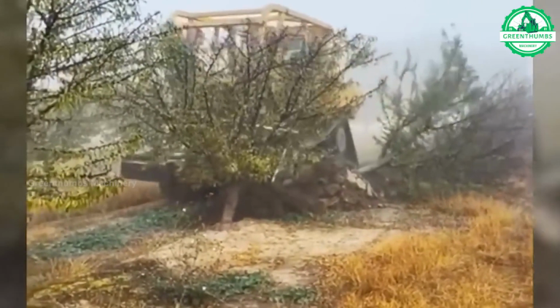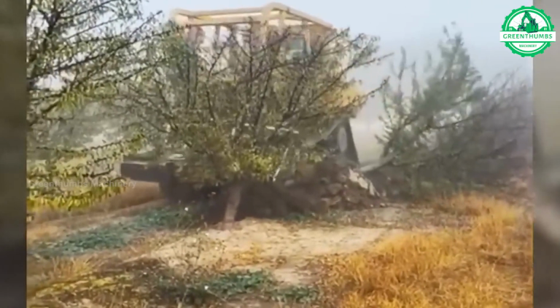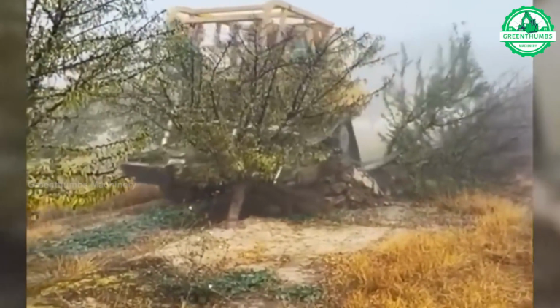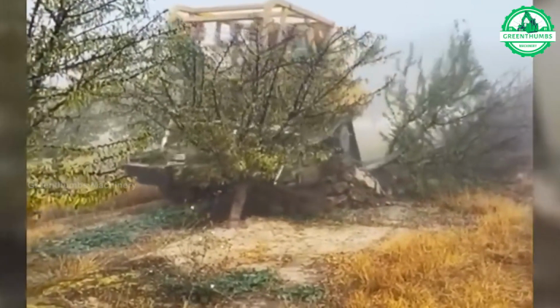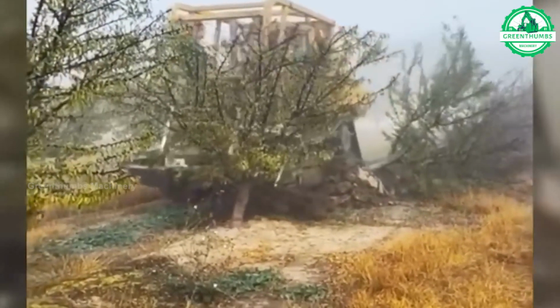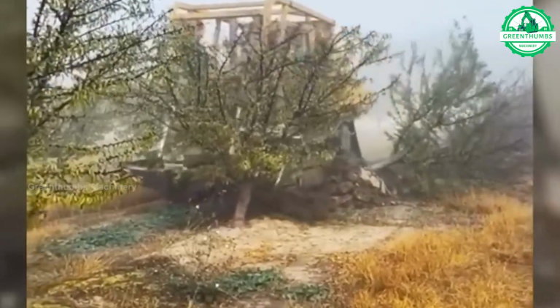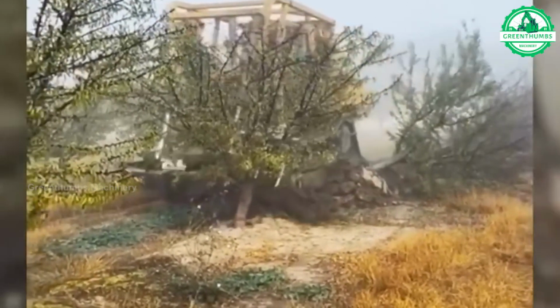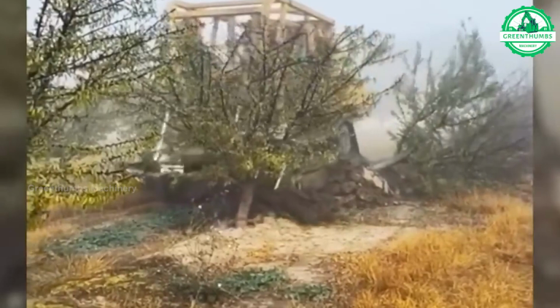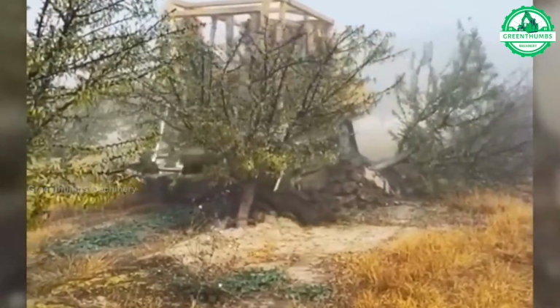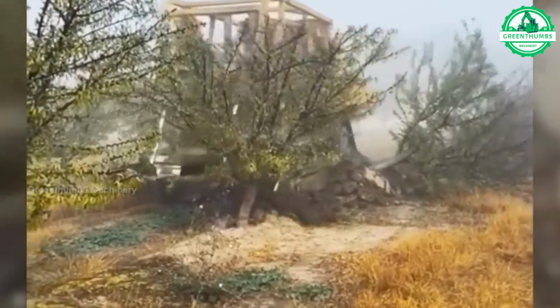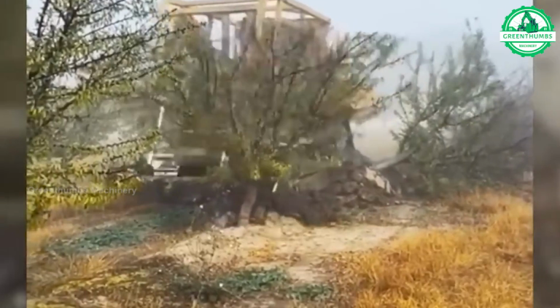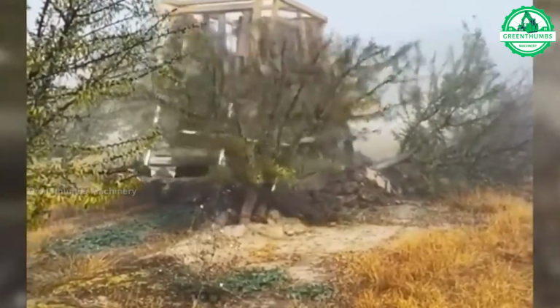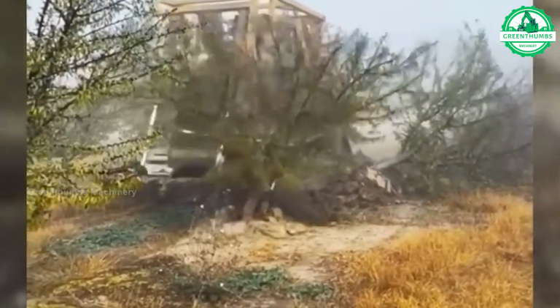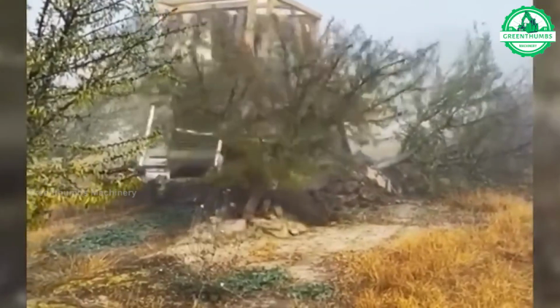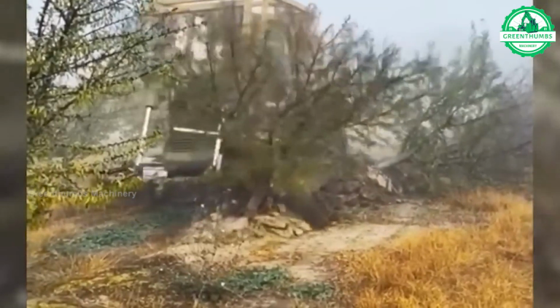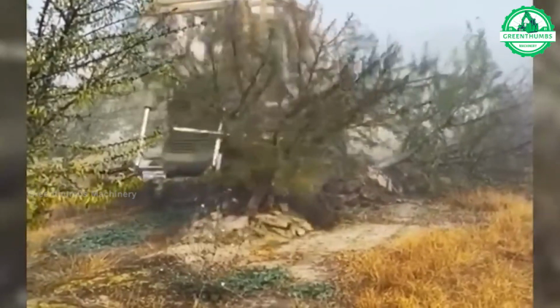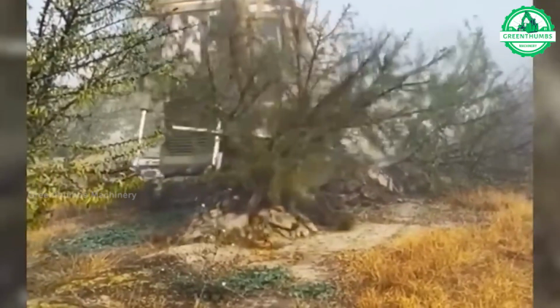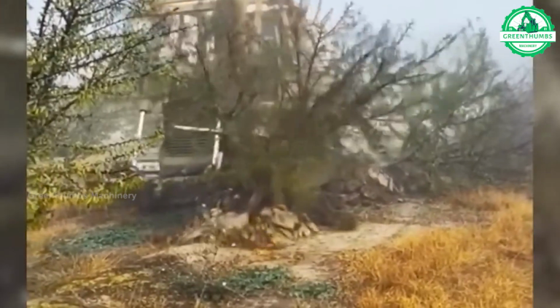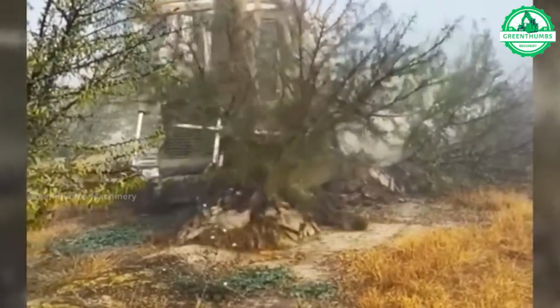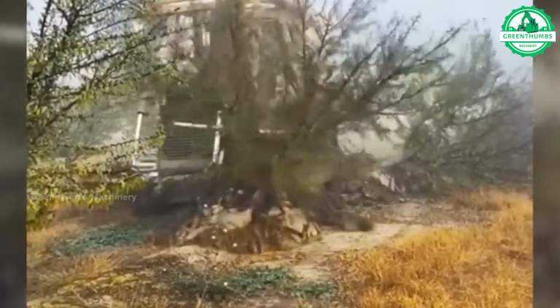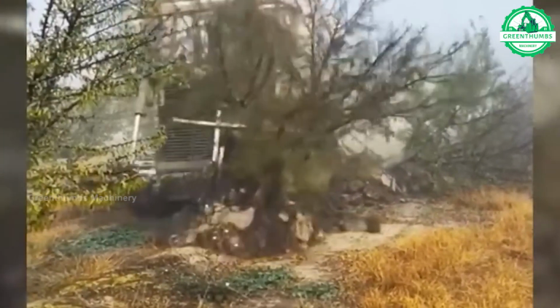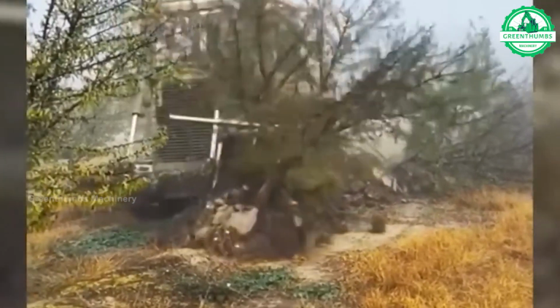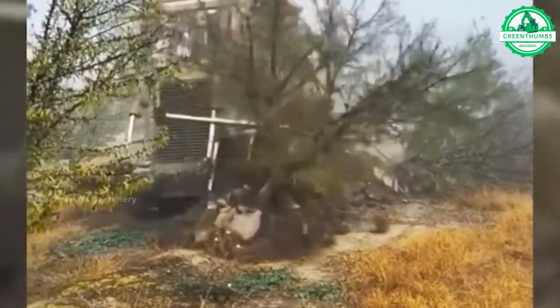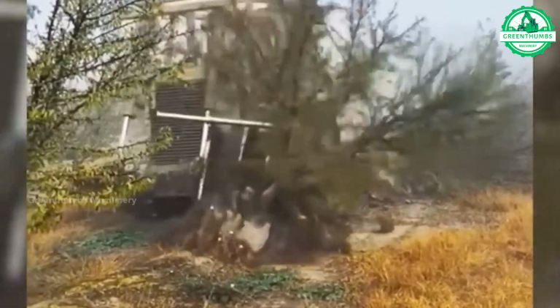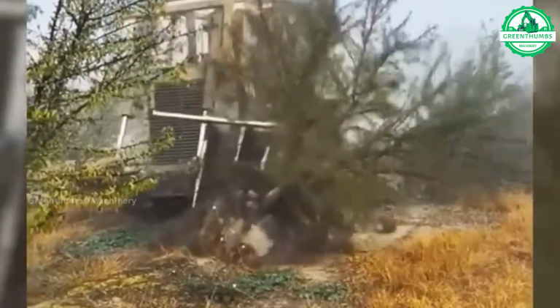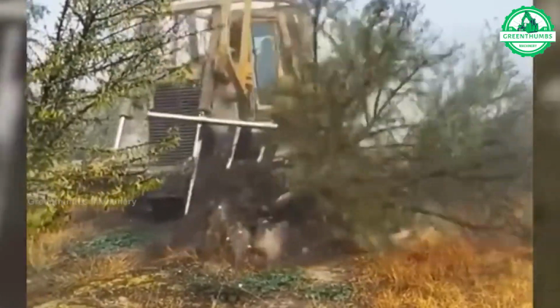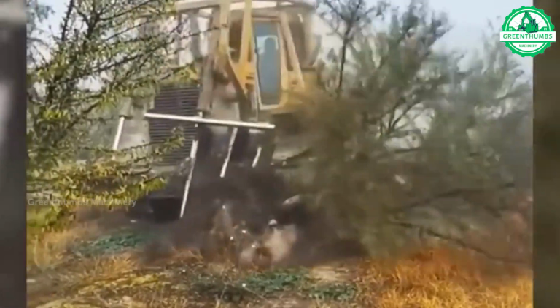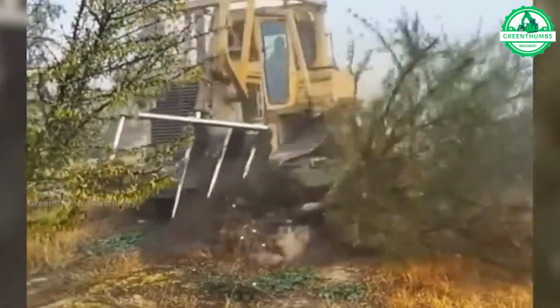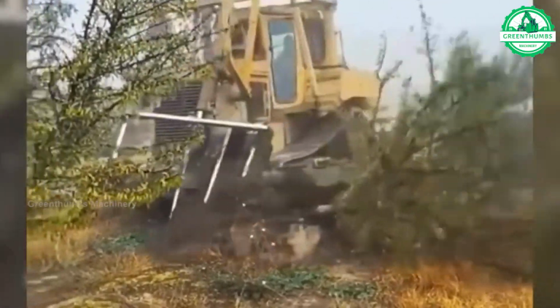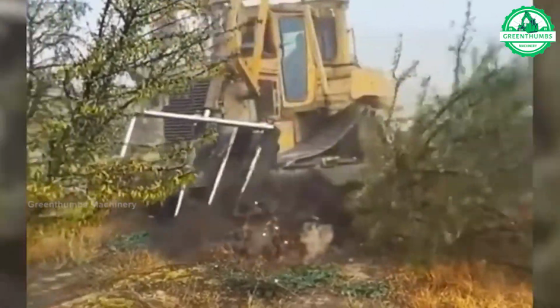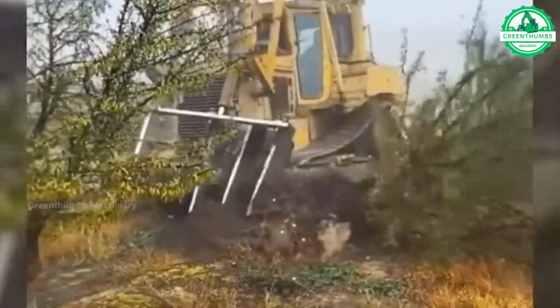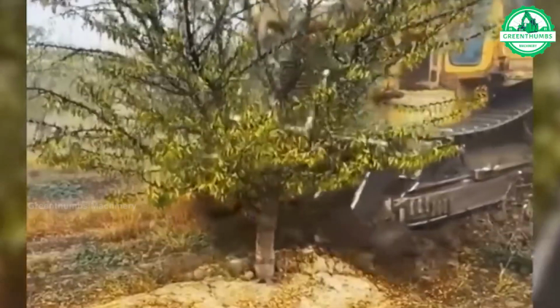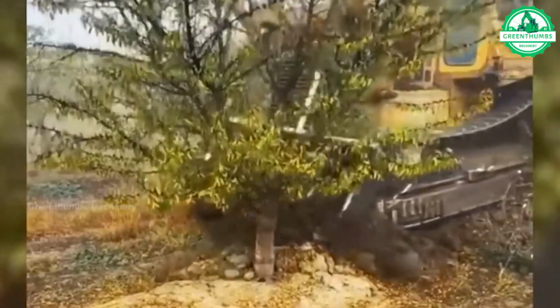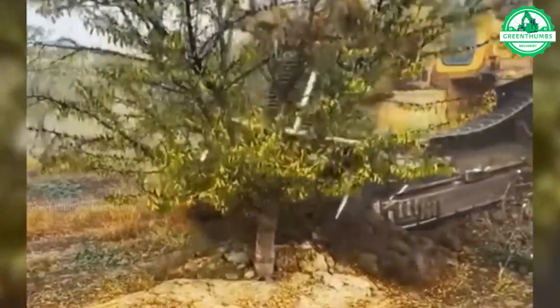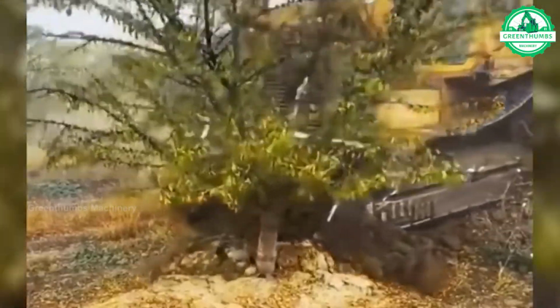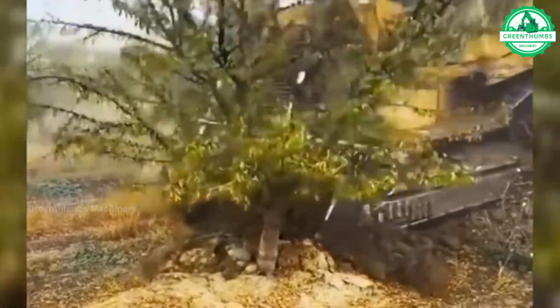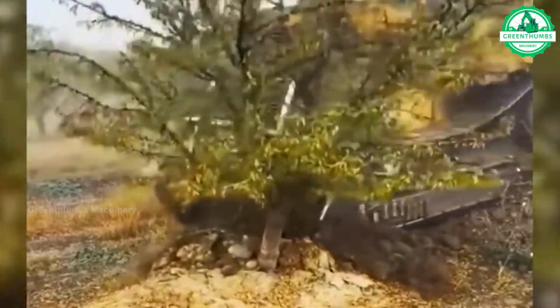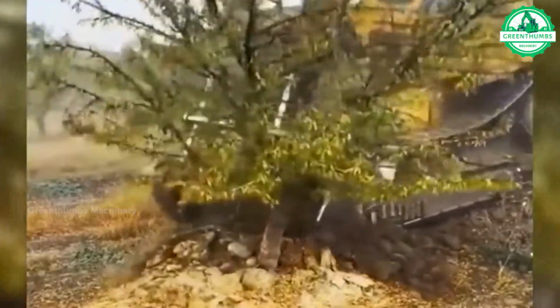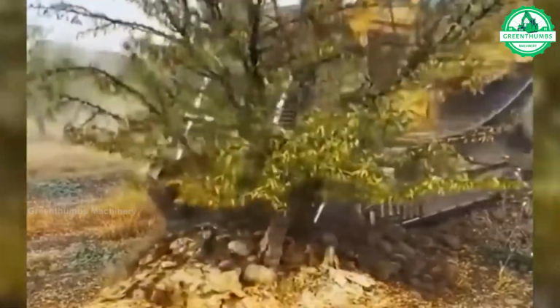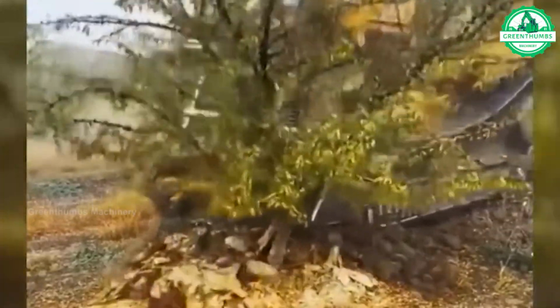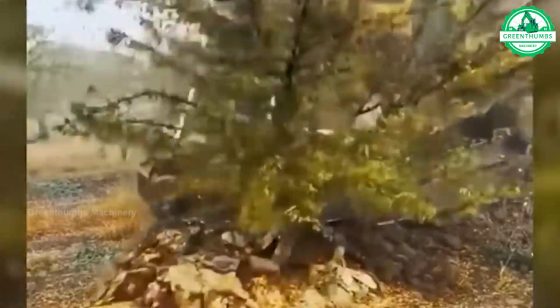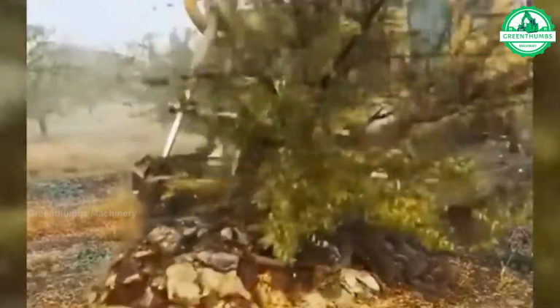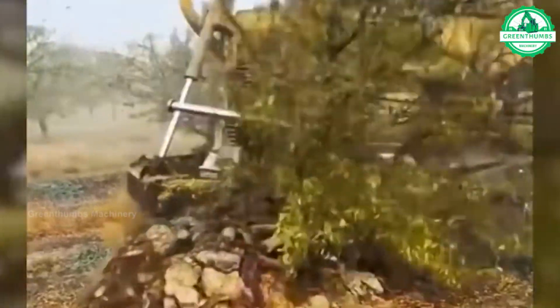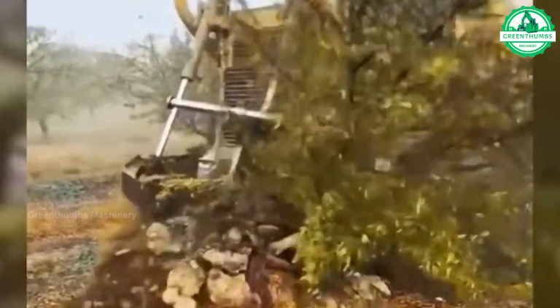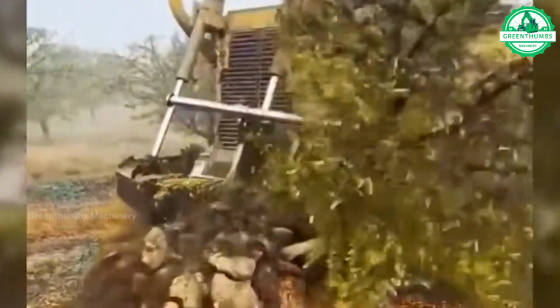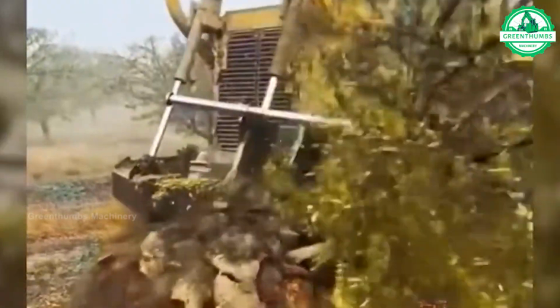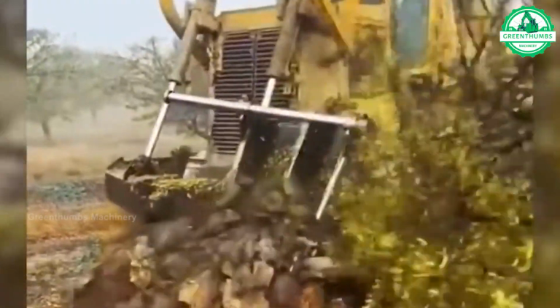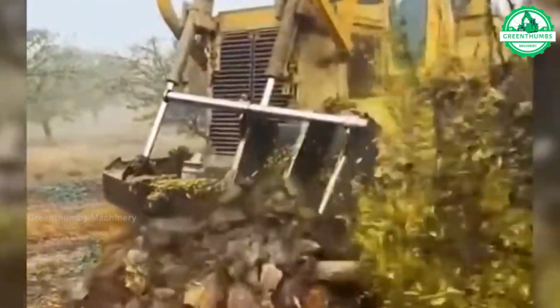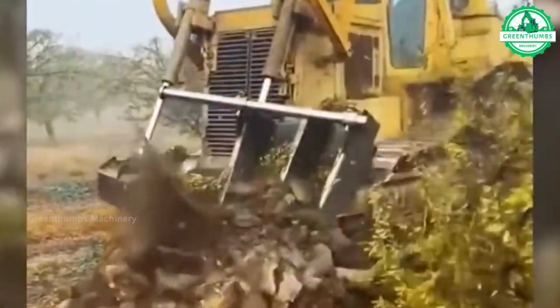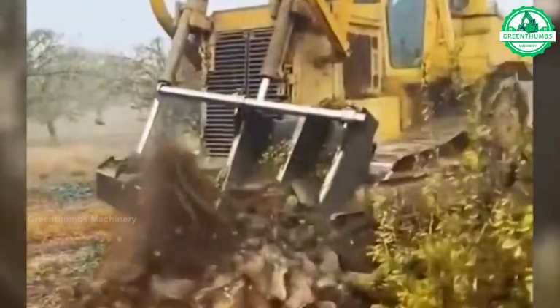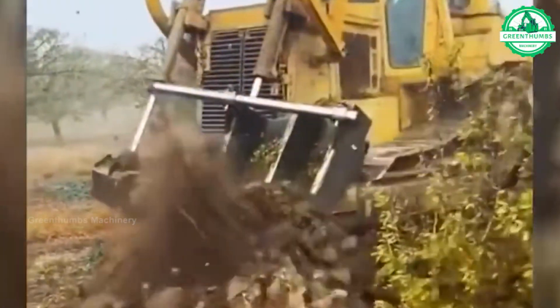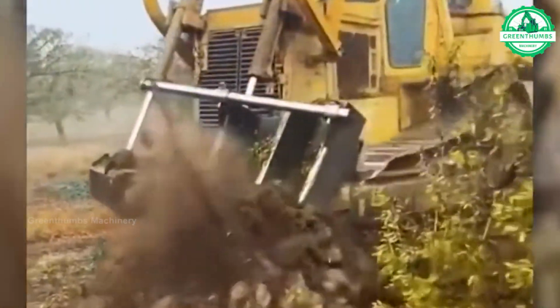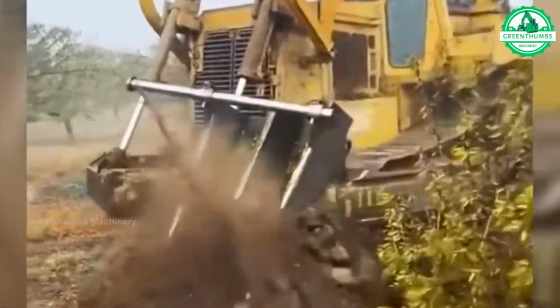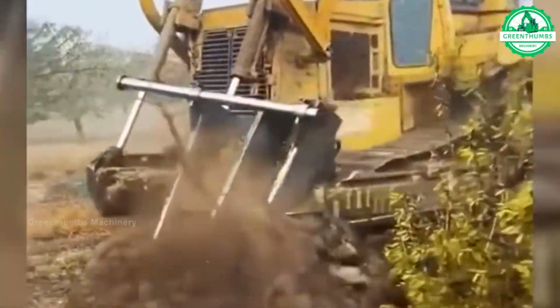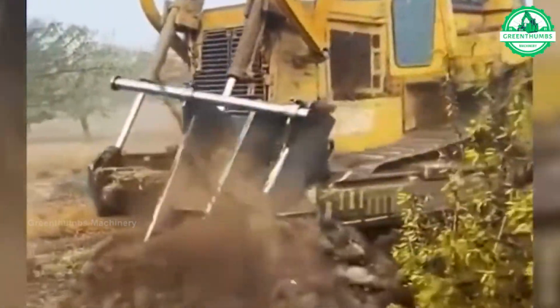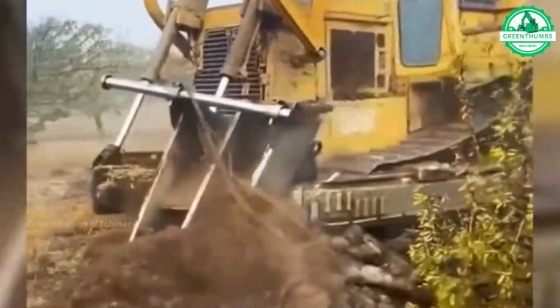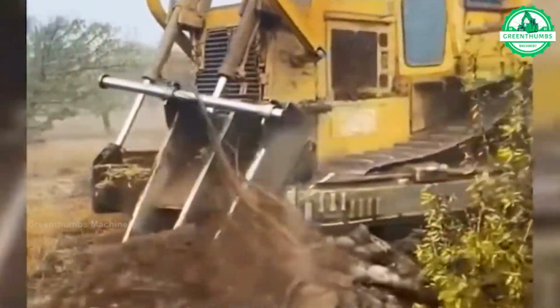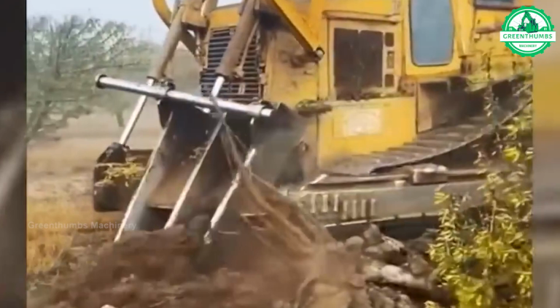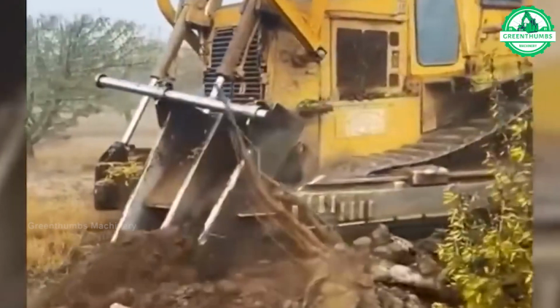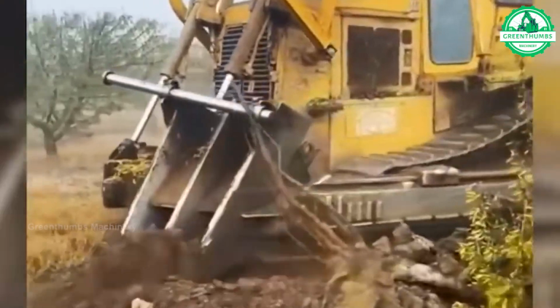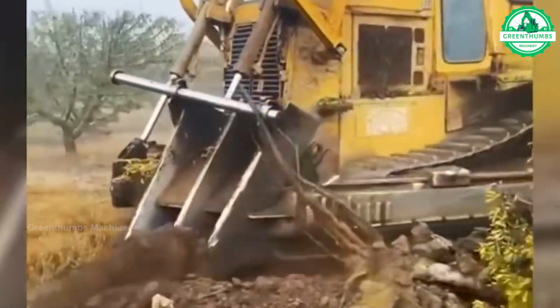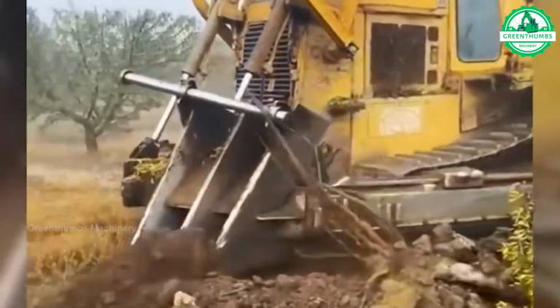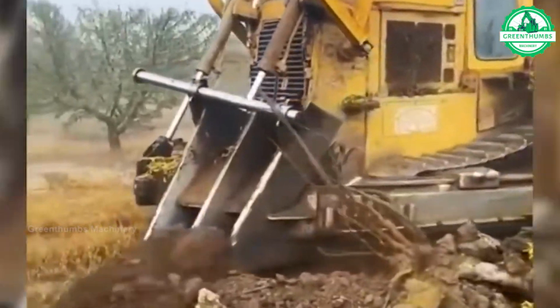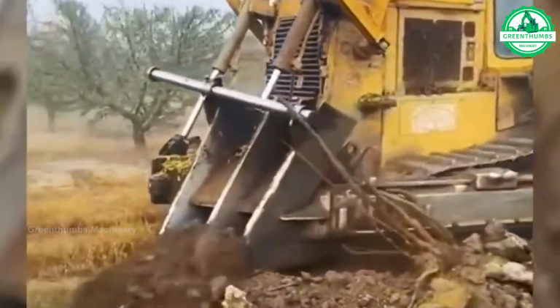A tree stump remover or grinder is a machine used to grind tree stumps into wood chips for easy removal.